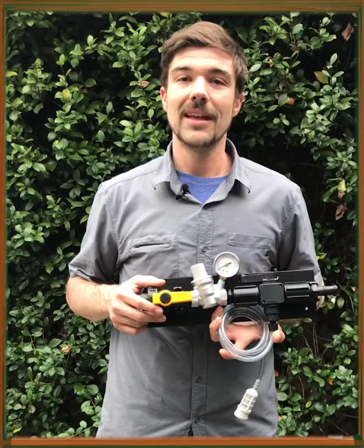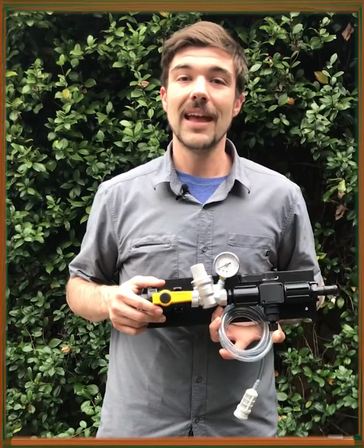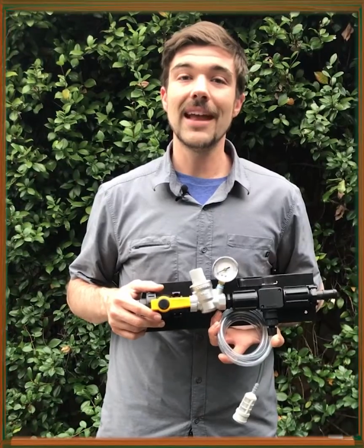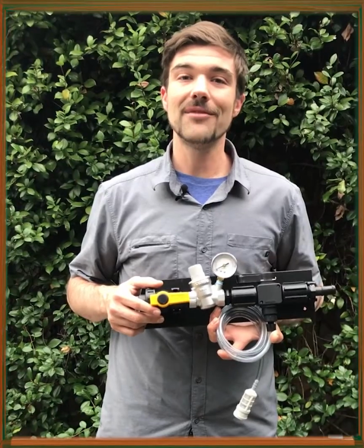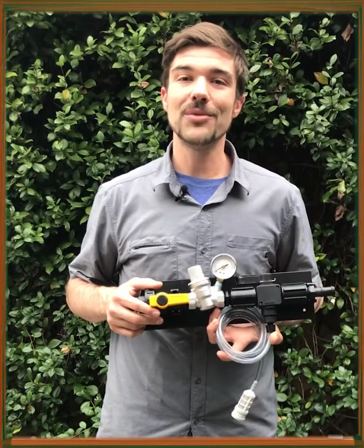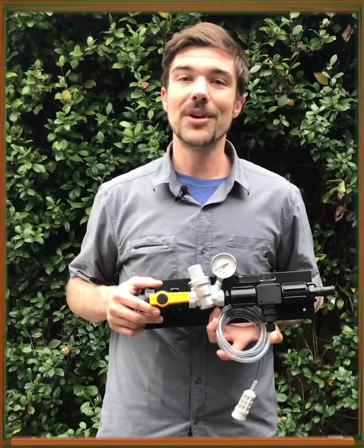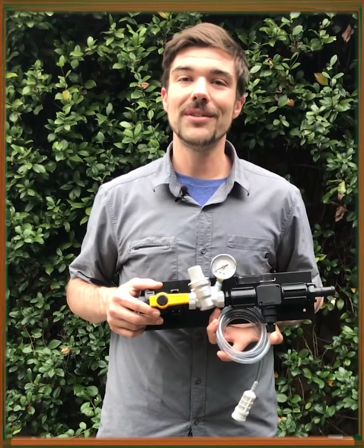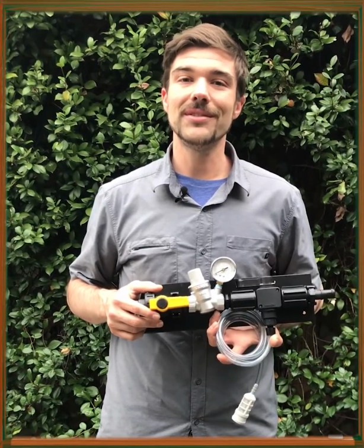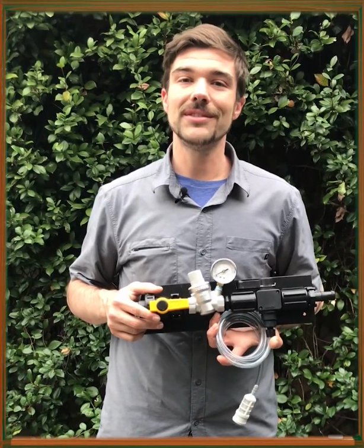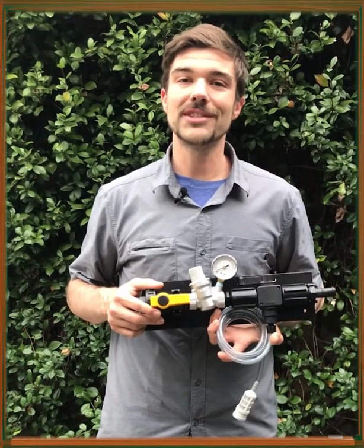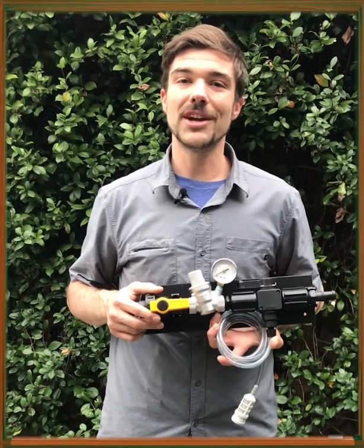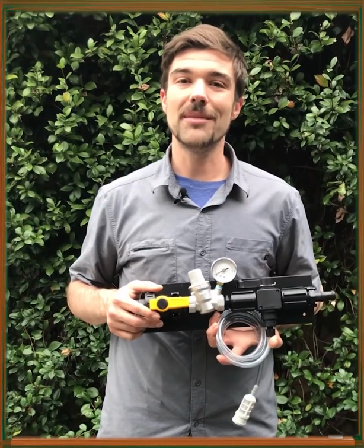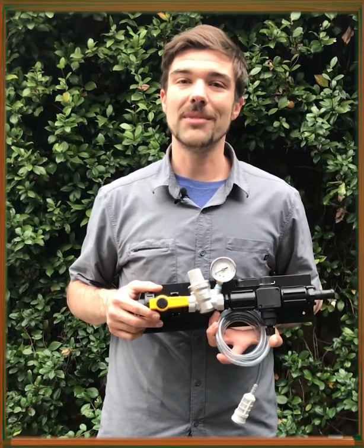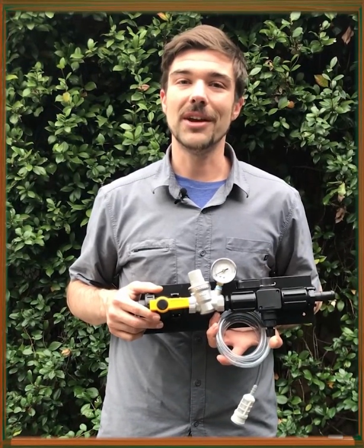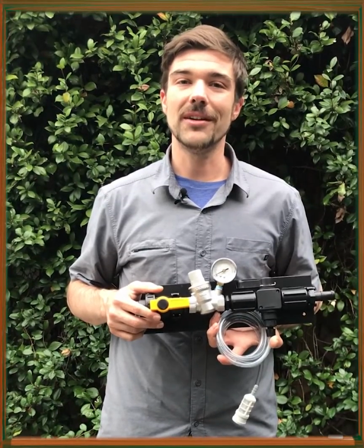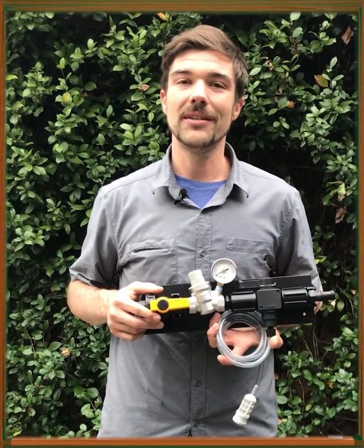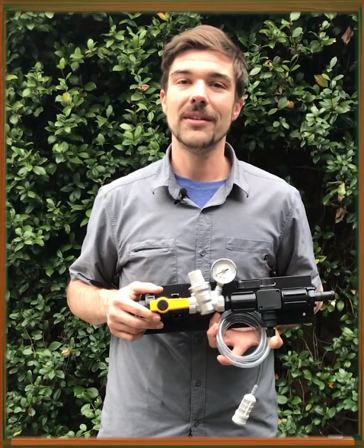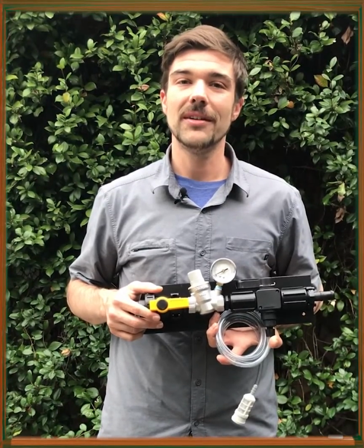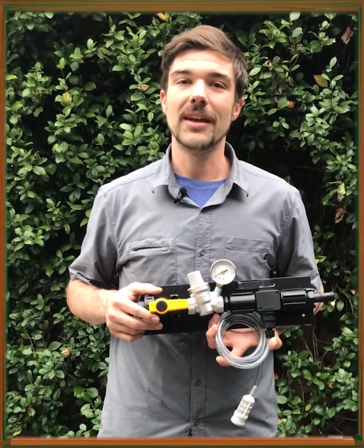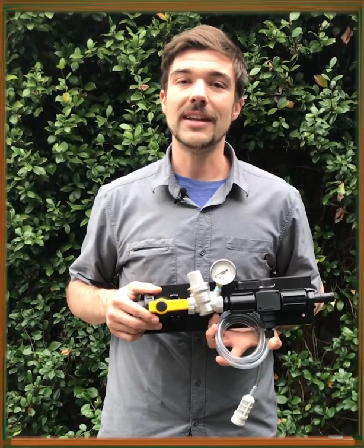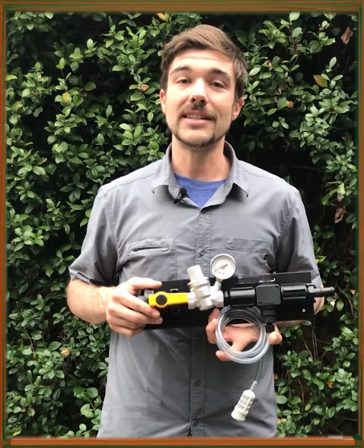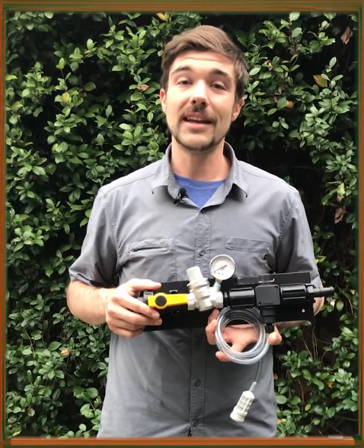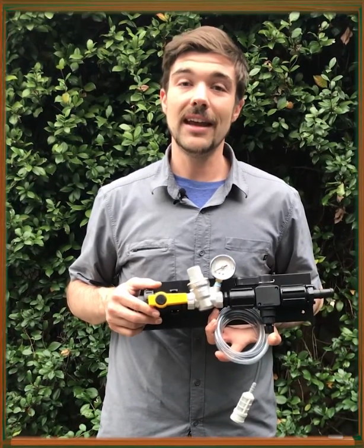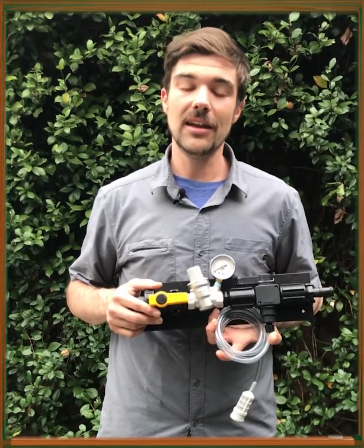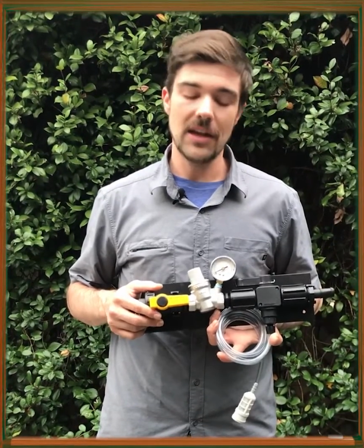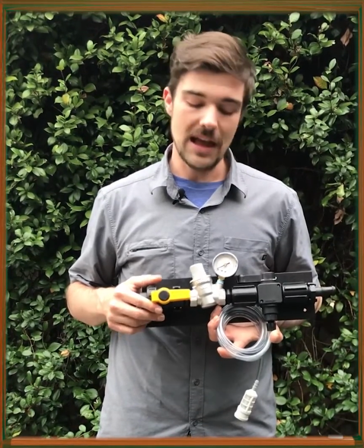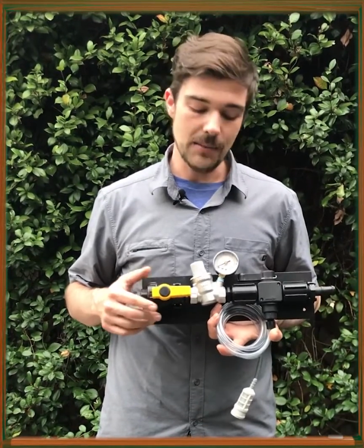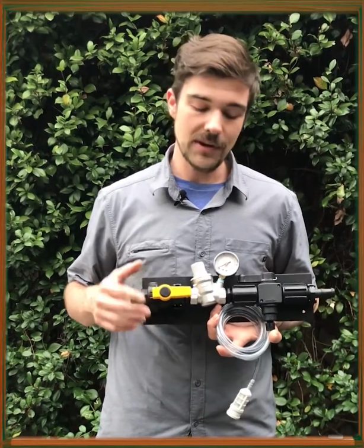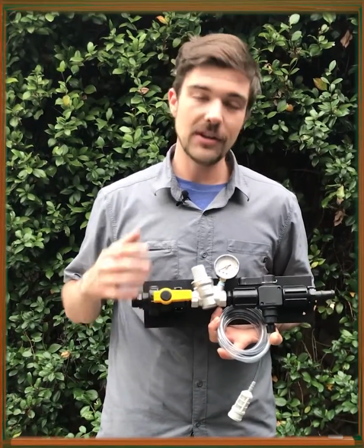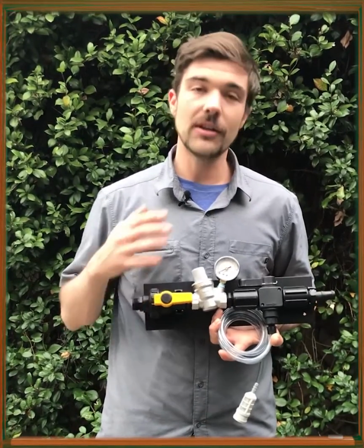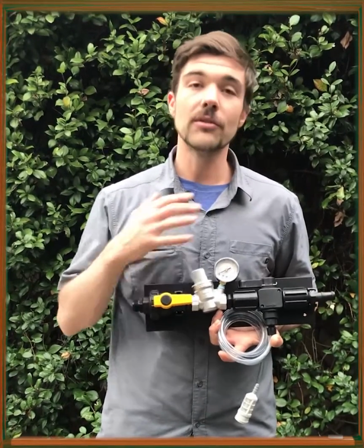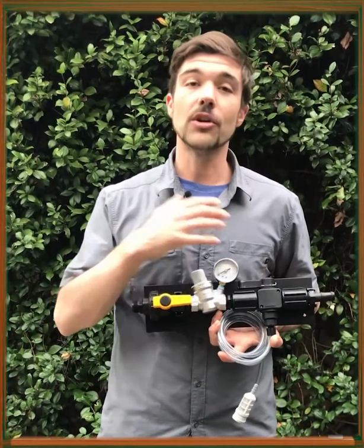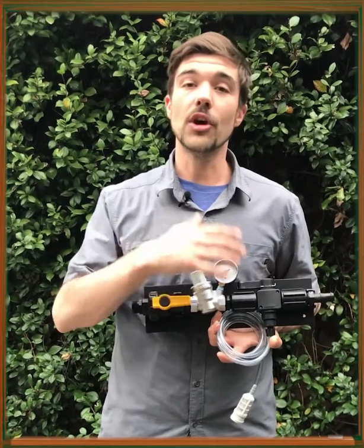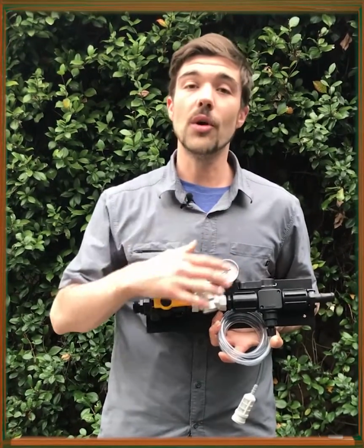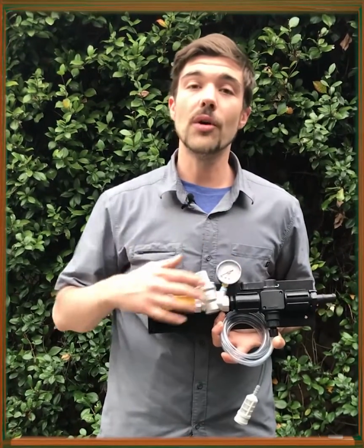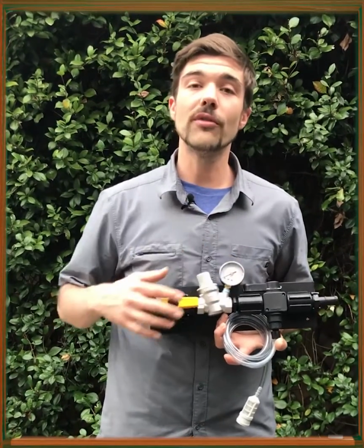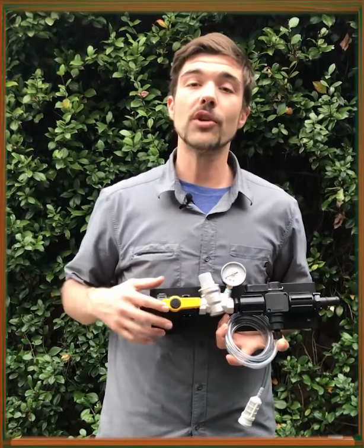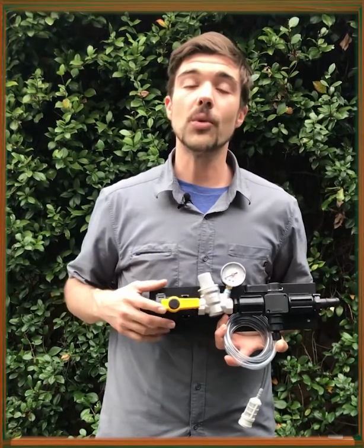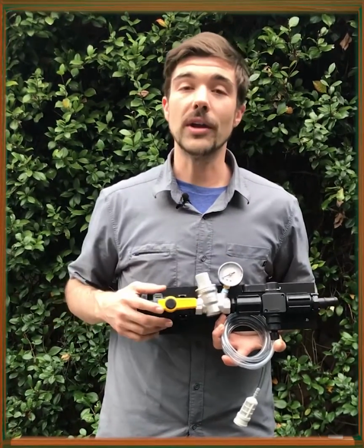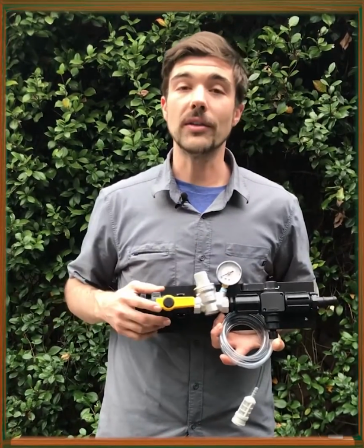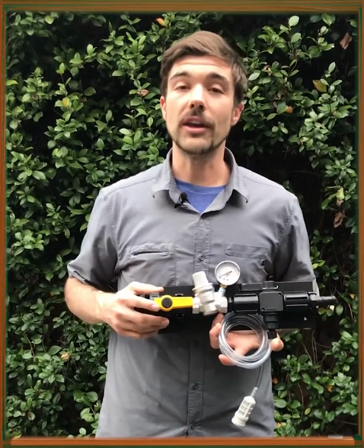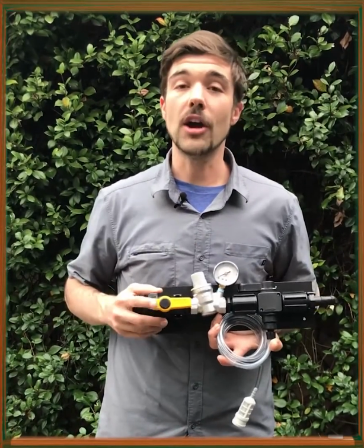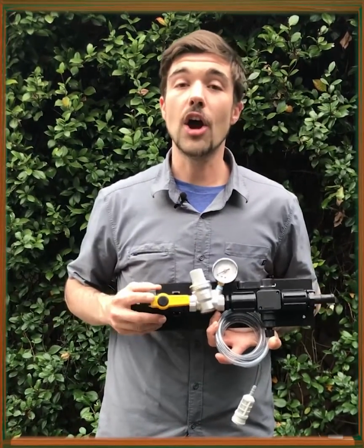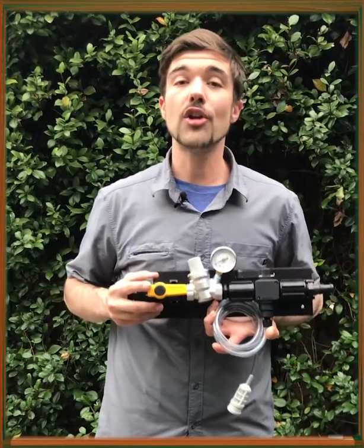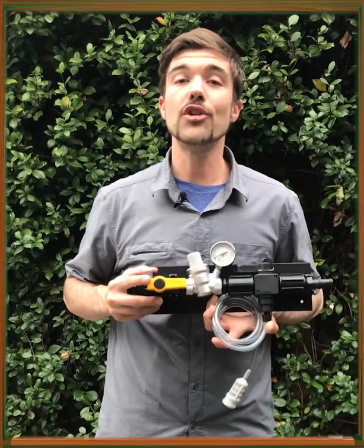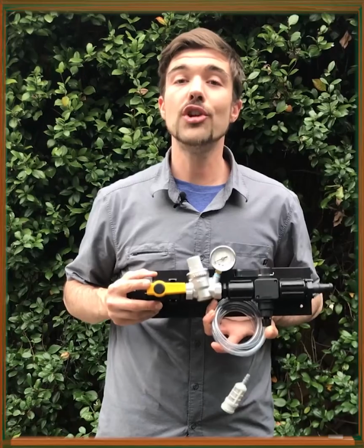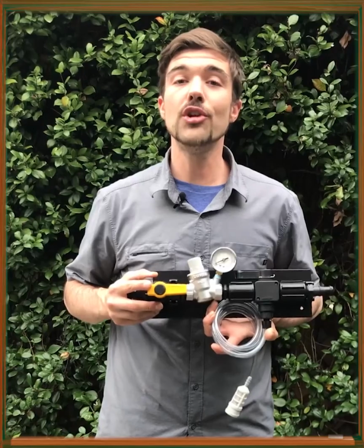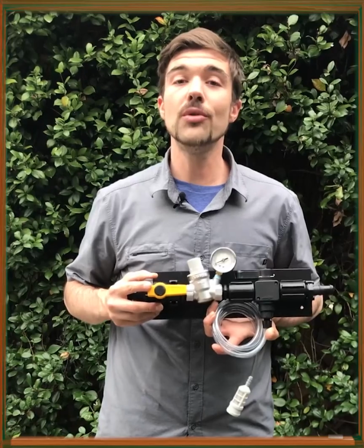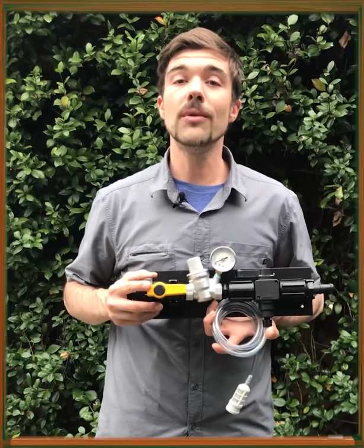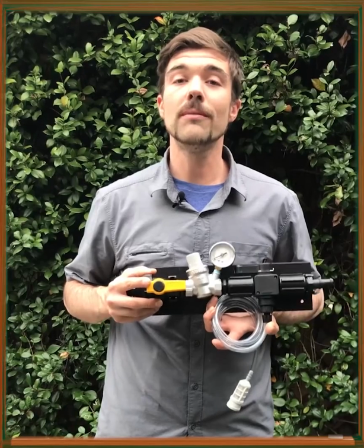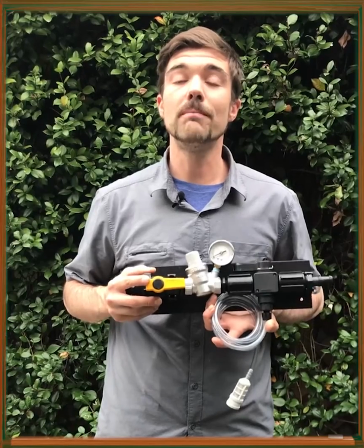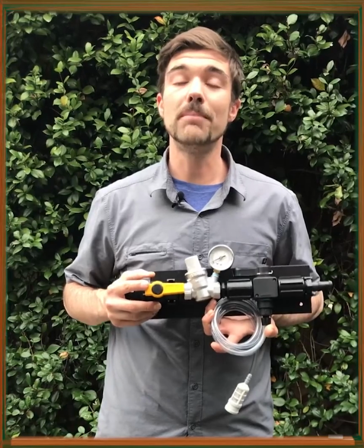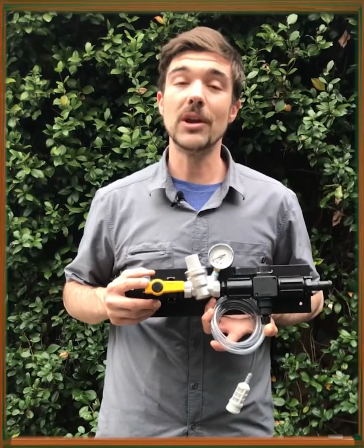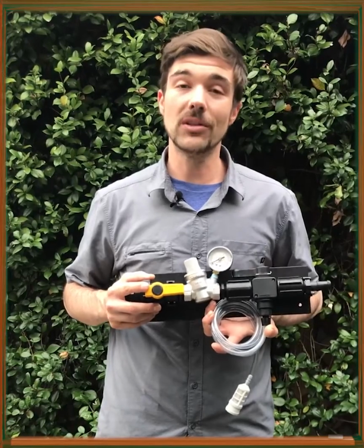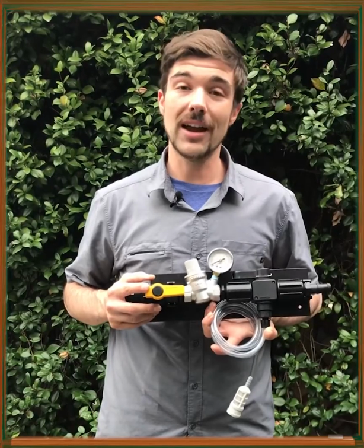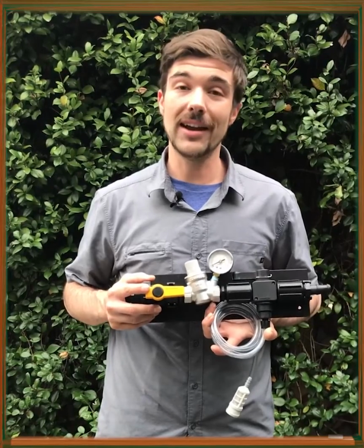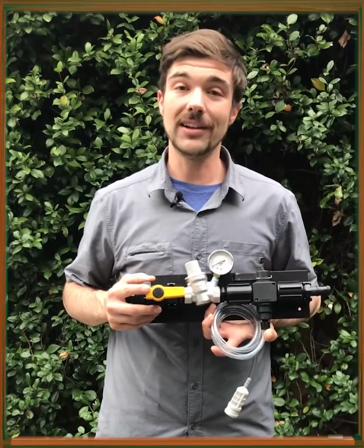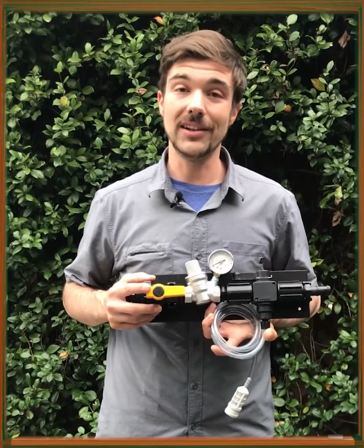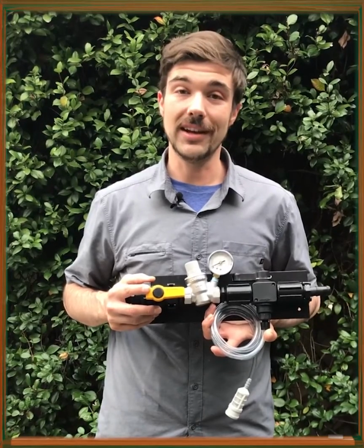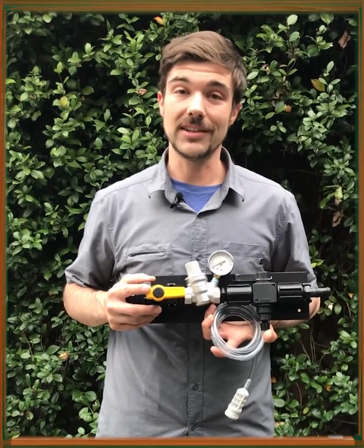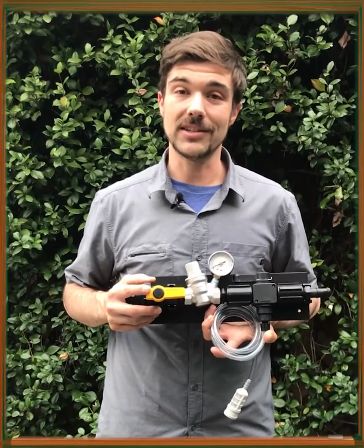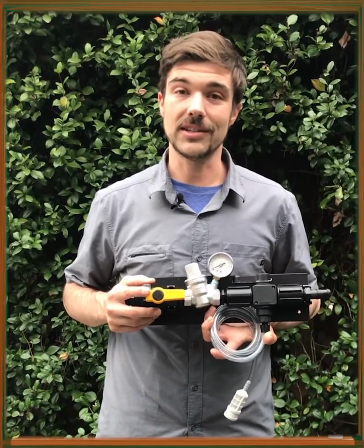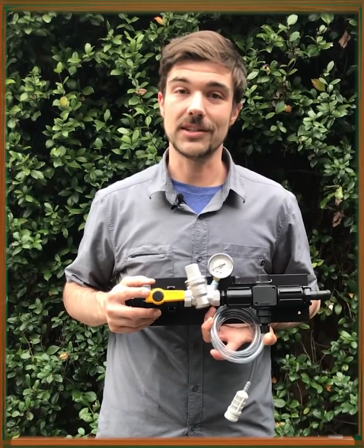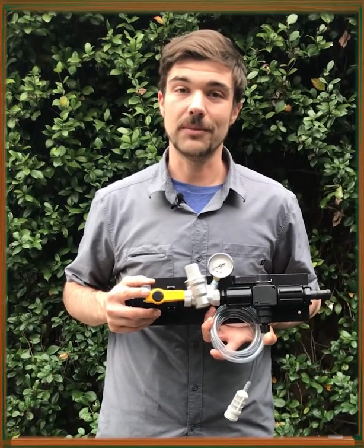Hey everyone, Tom here, and today I'm going to go over quickly our new beer line cleaning system.